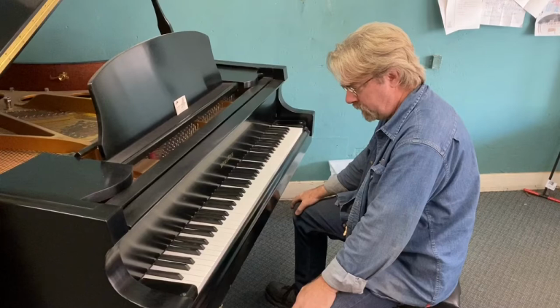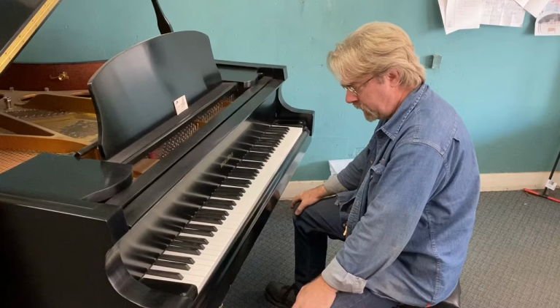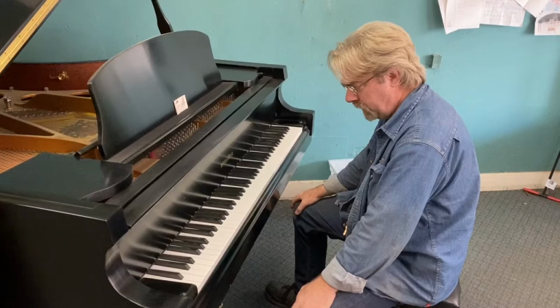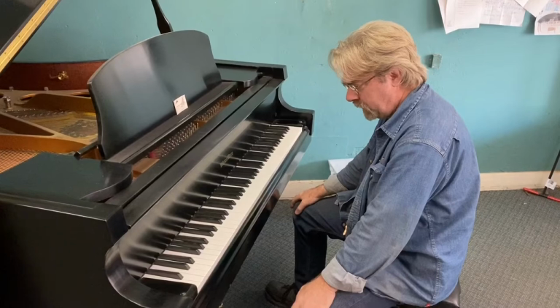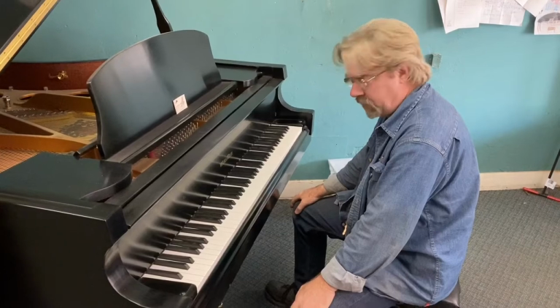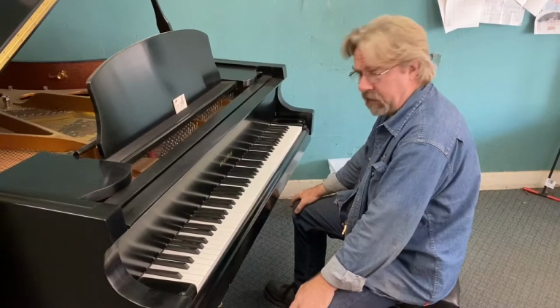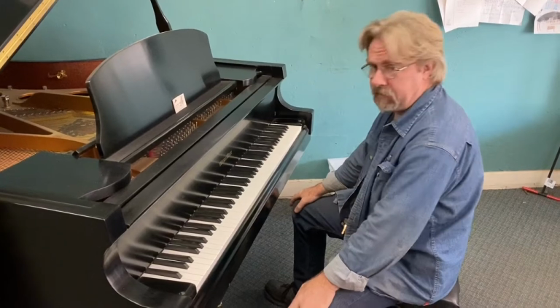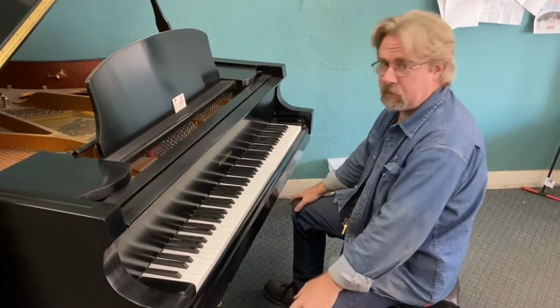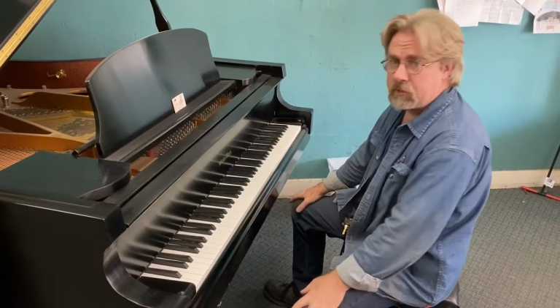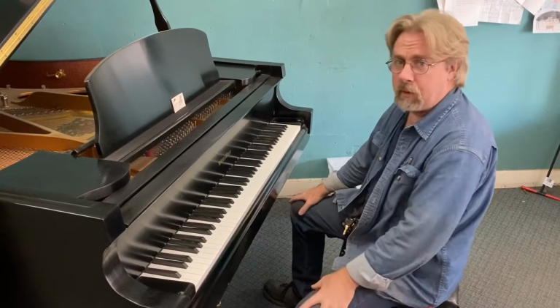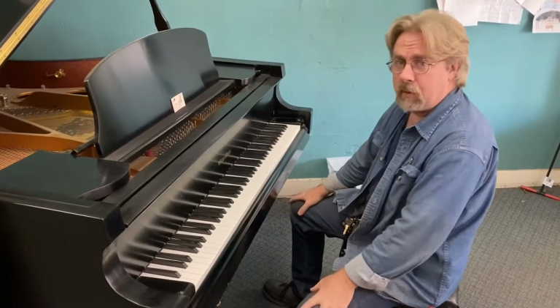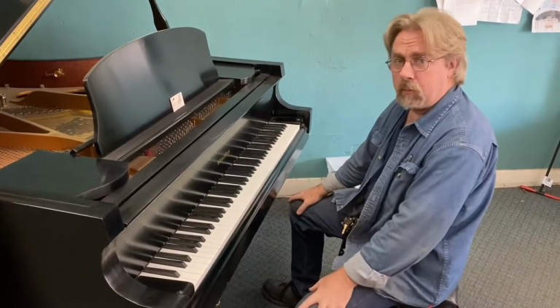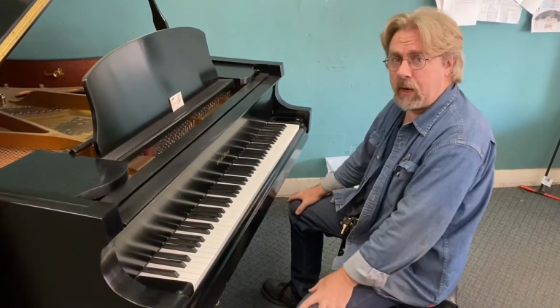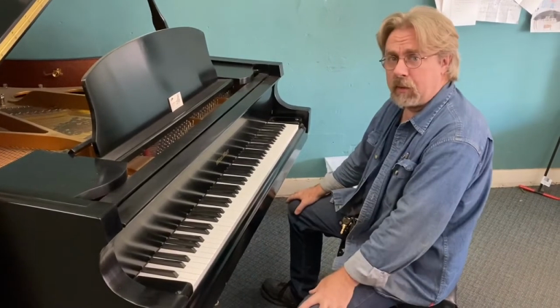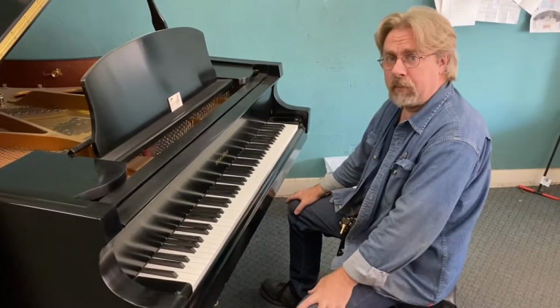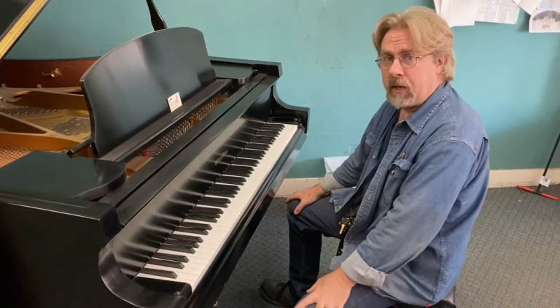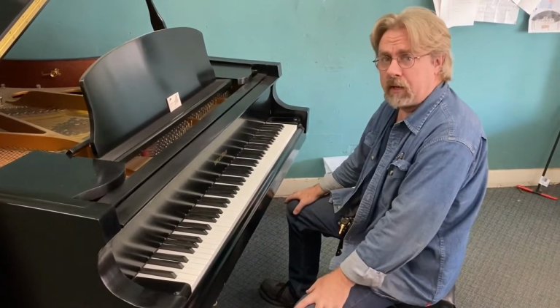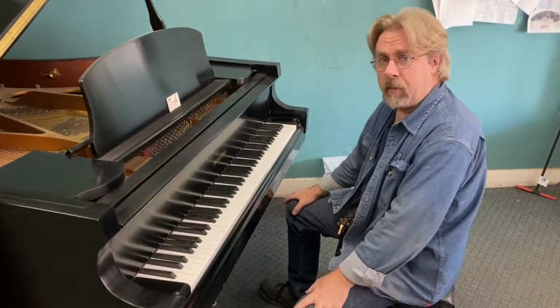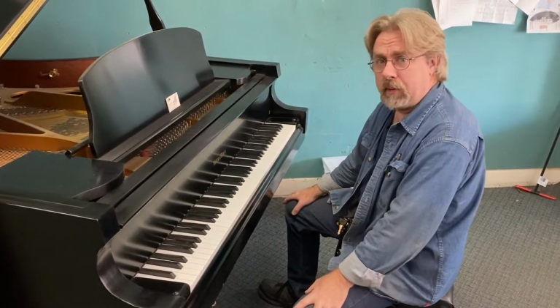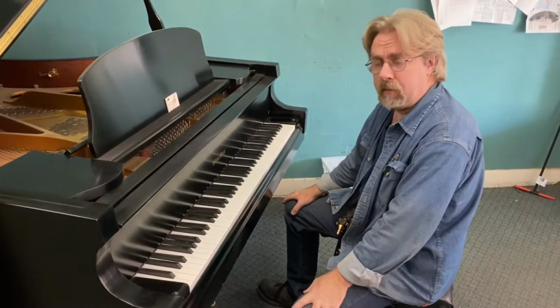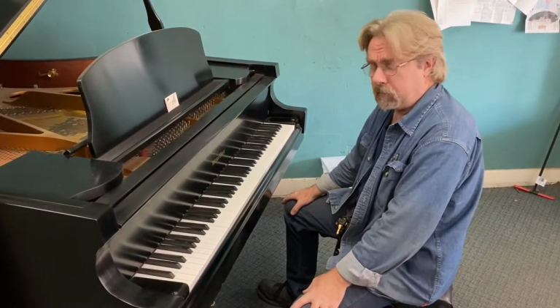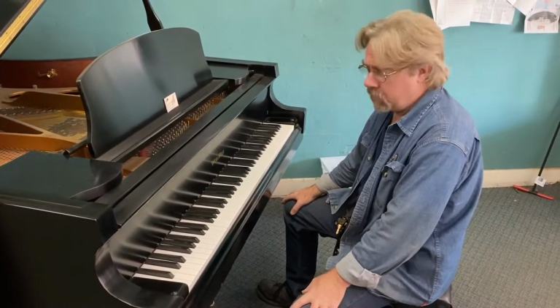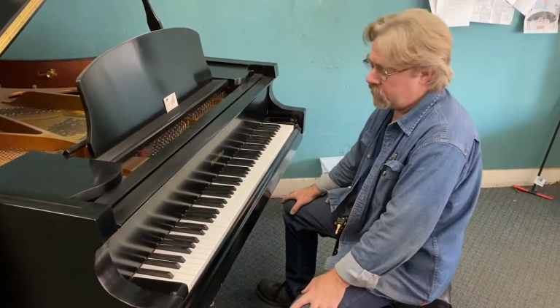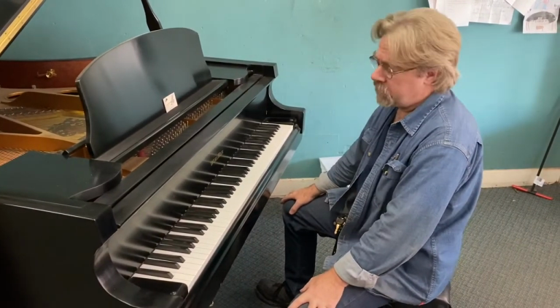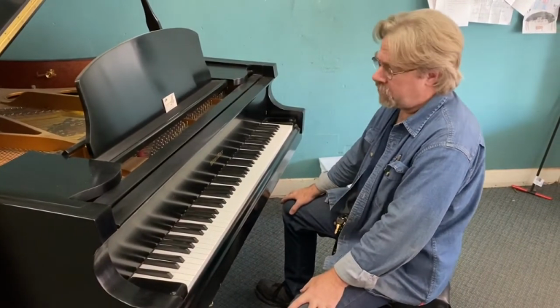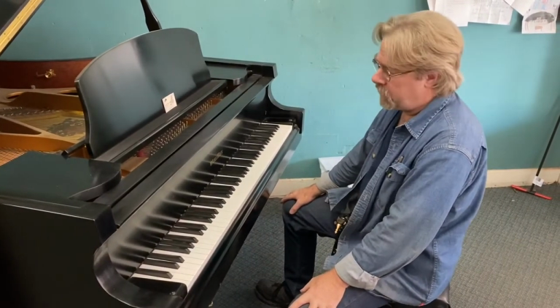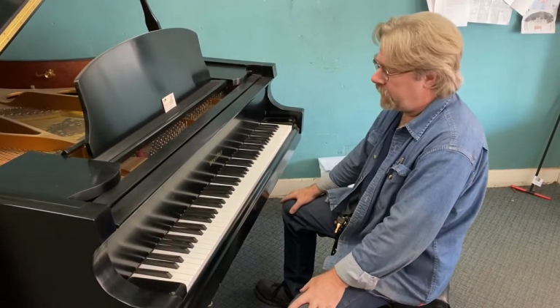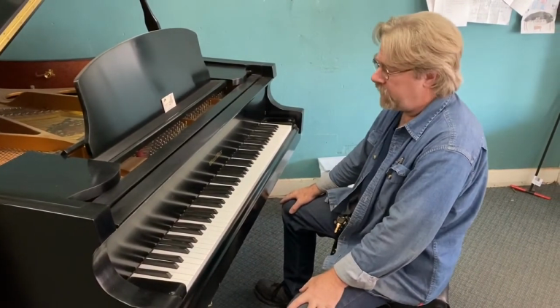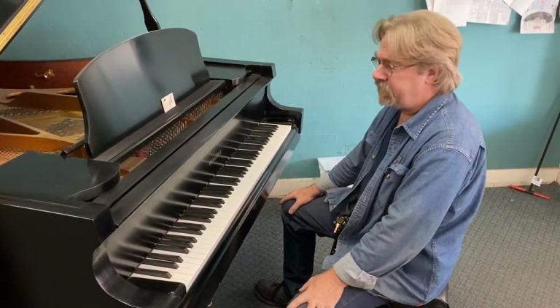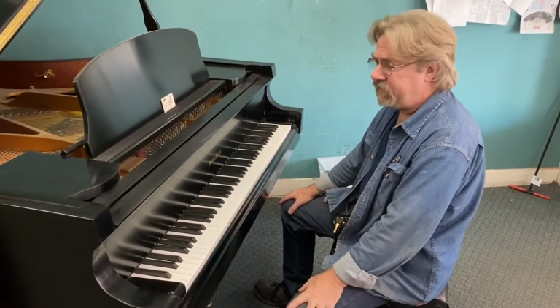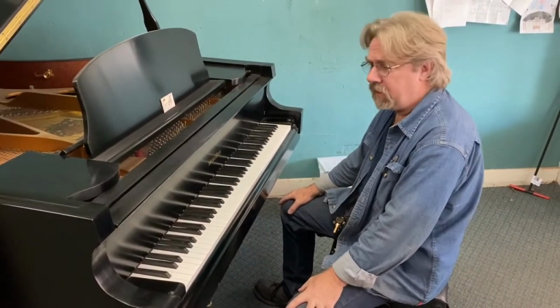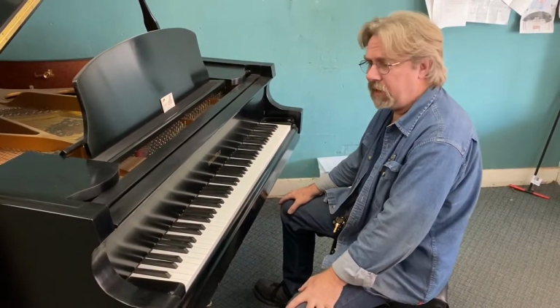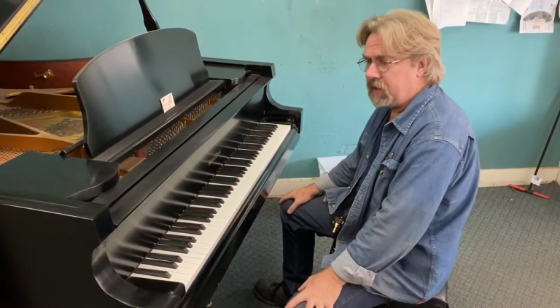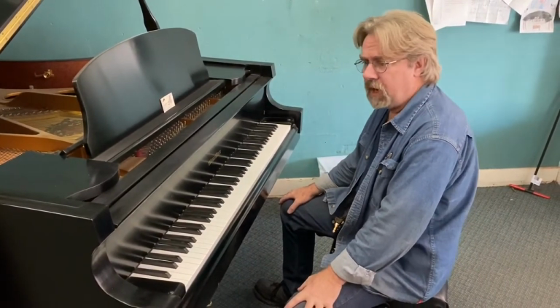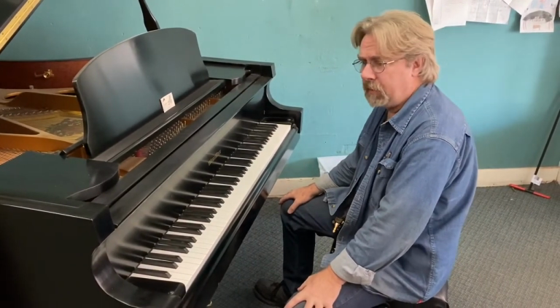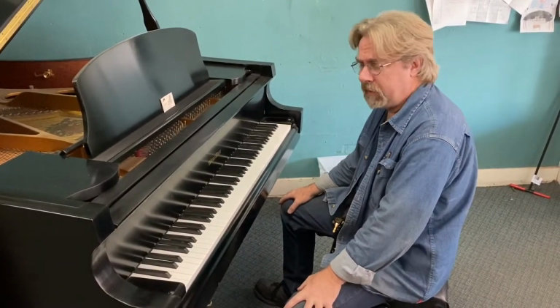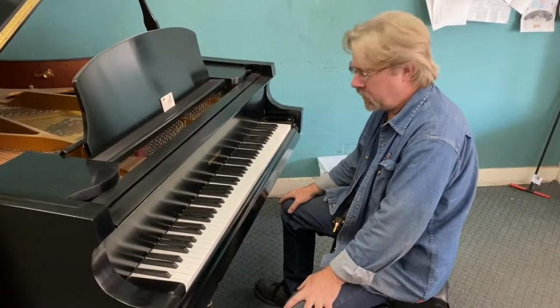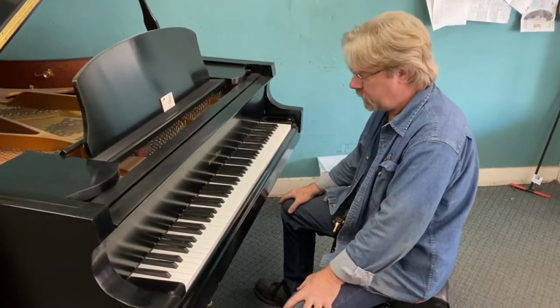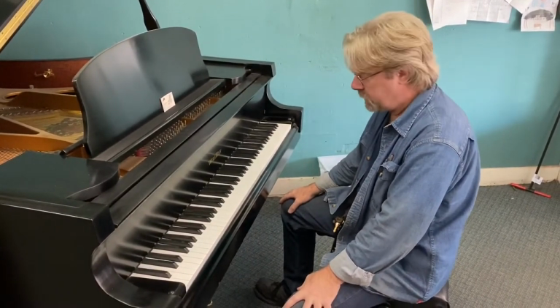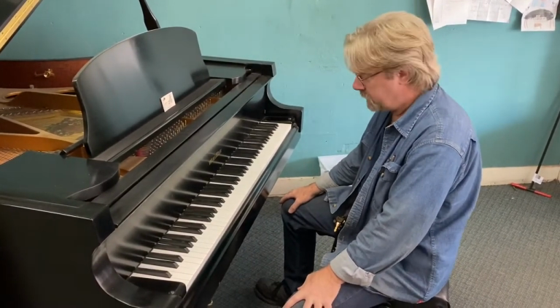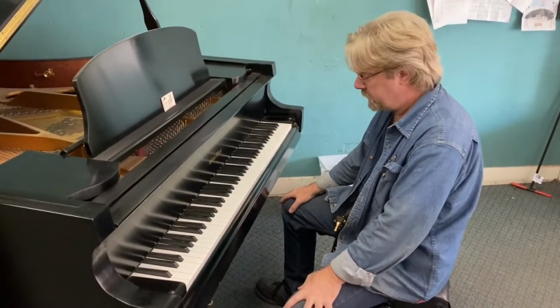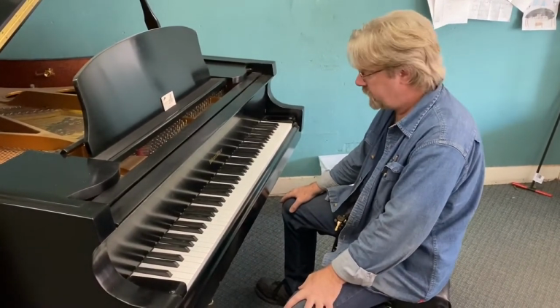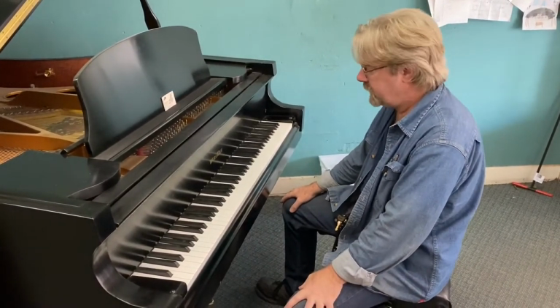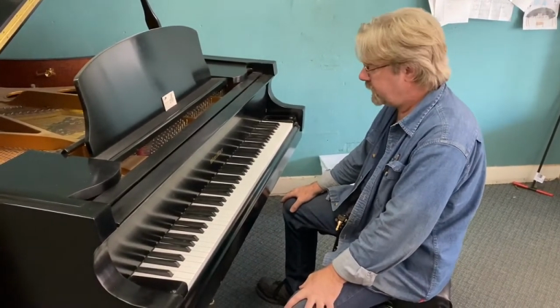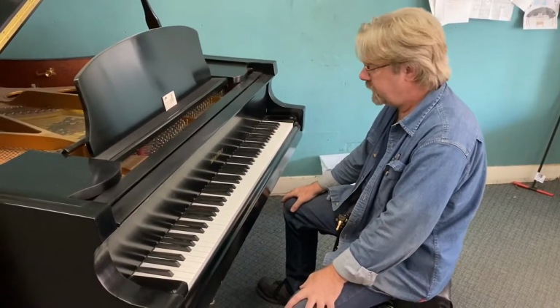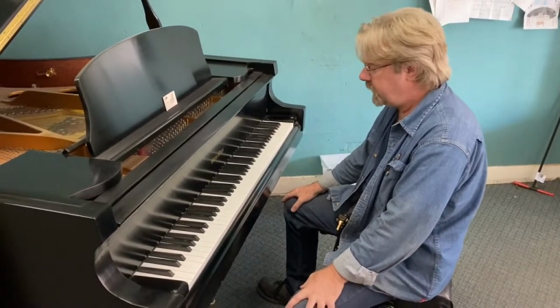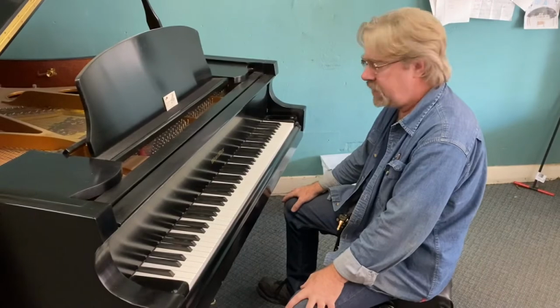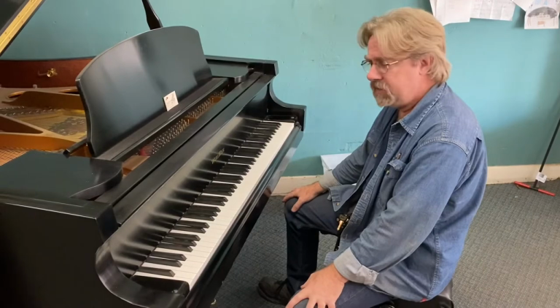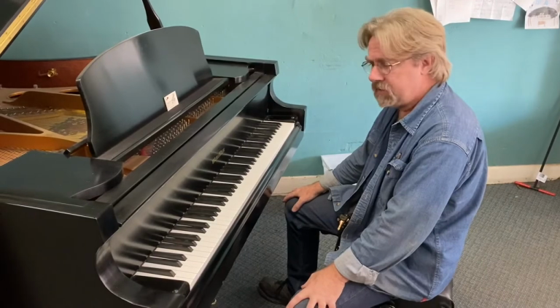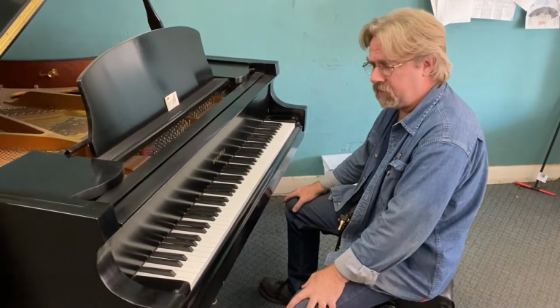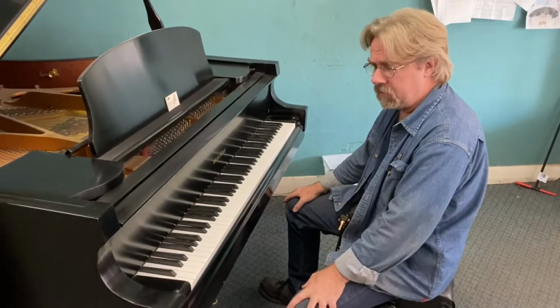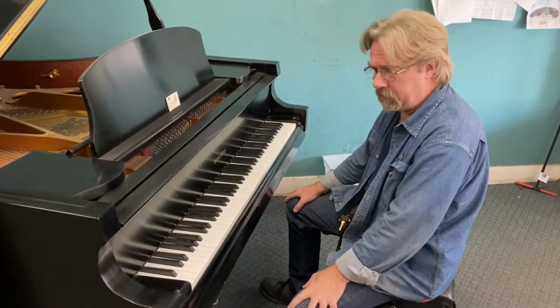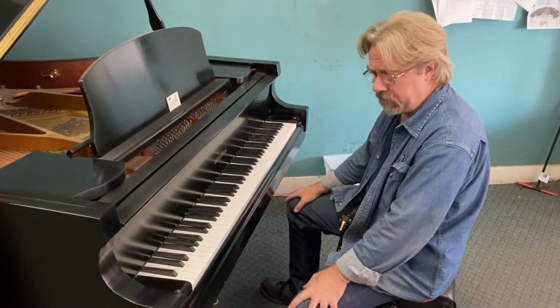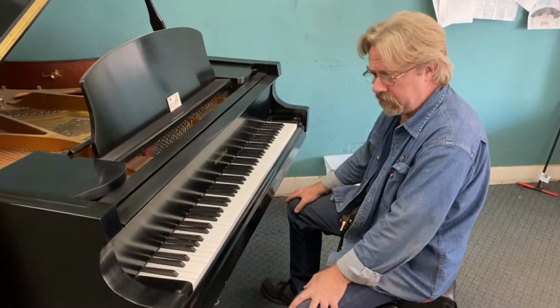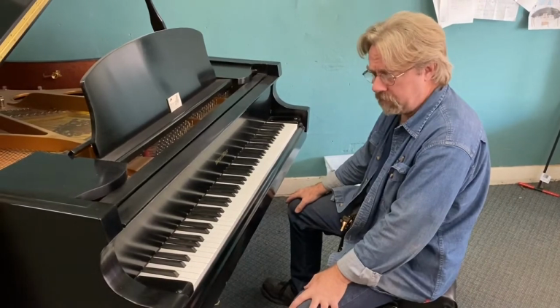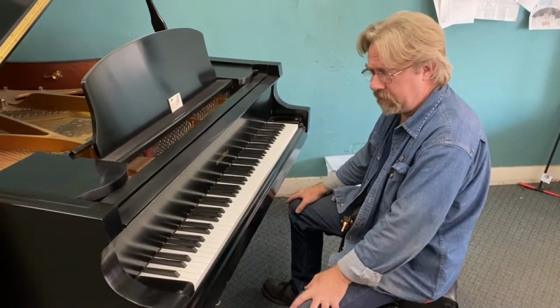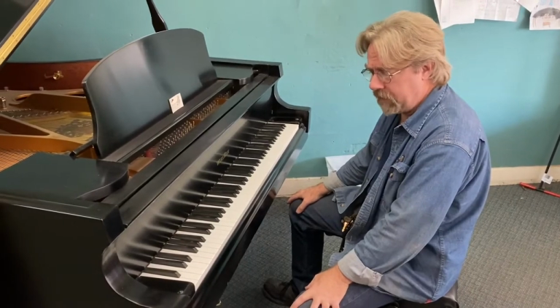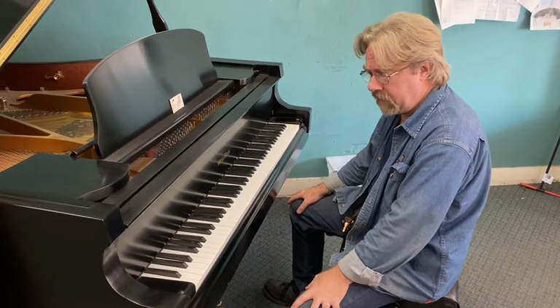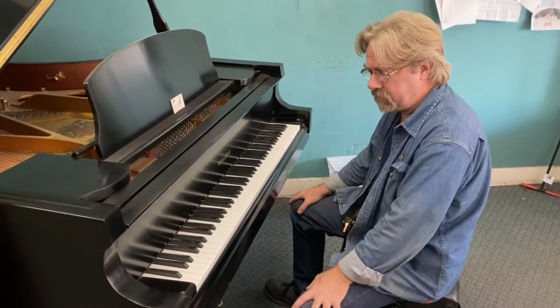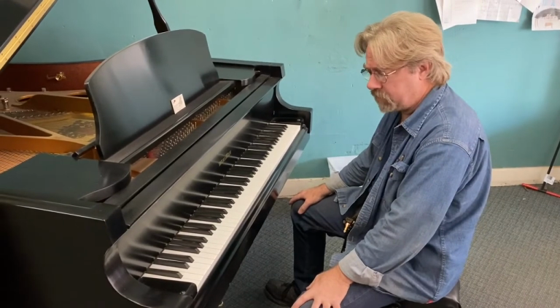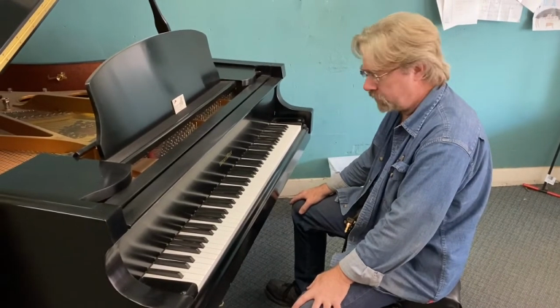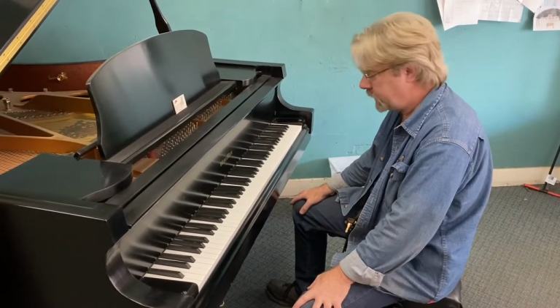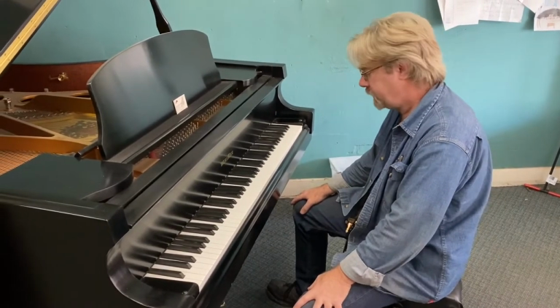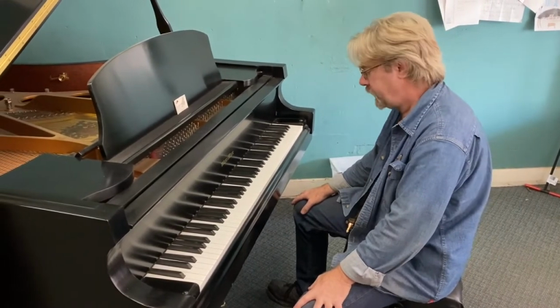Hi folks, Howard at Raglan Piano Company. We're going to talk about a fairly common cause of sticking keys on a piano and how to correct that.